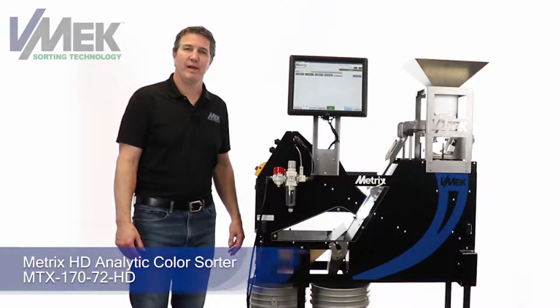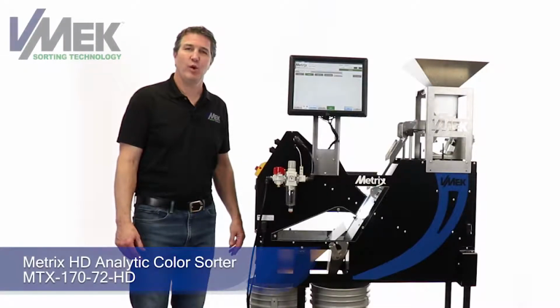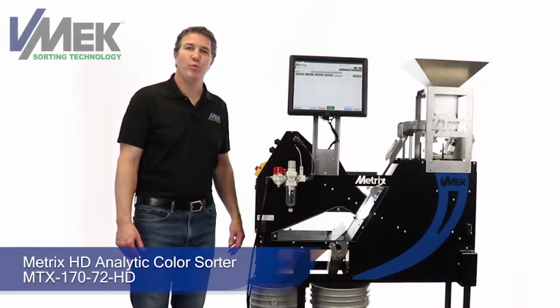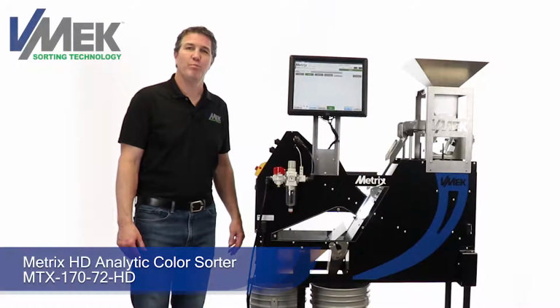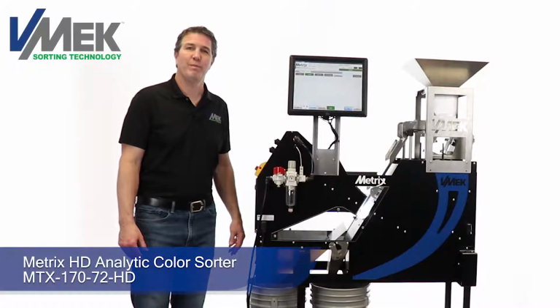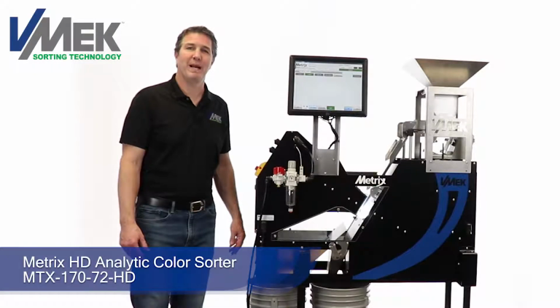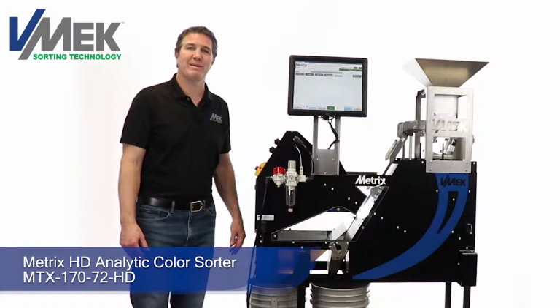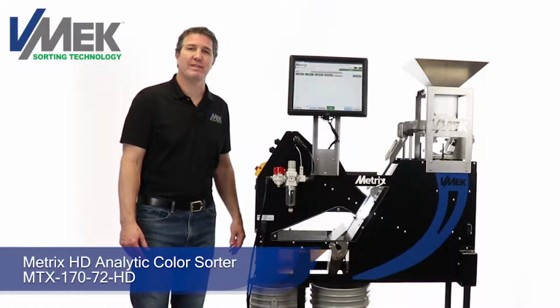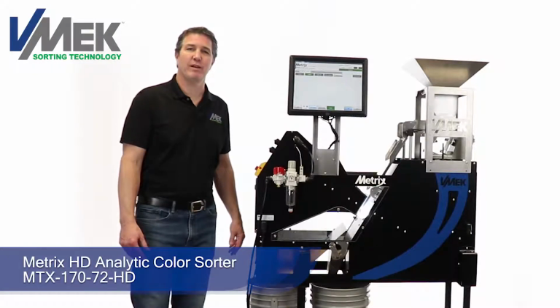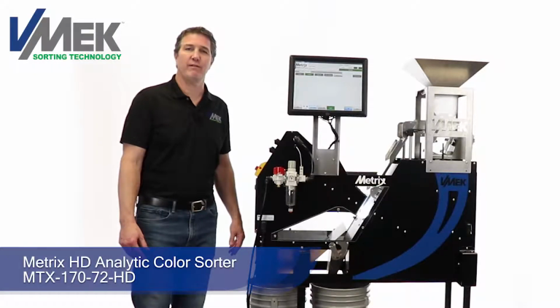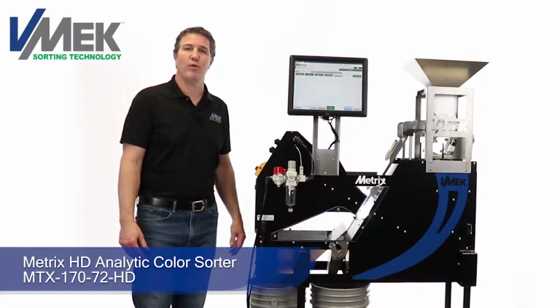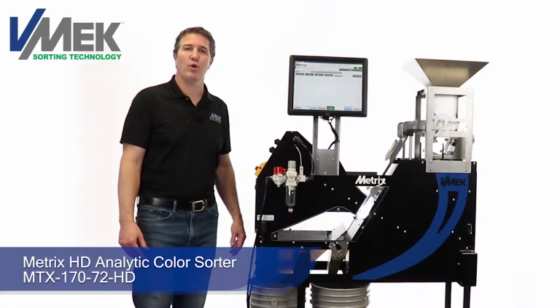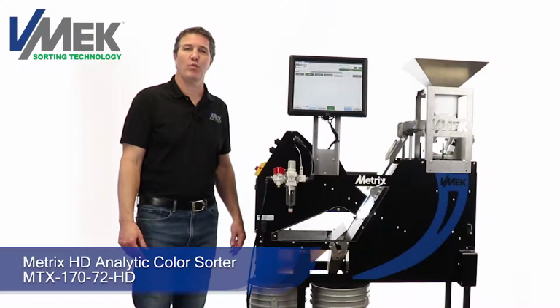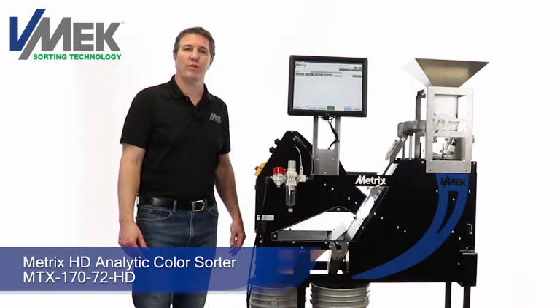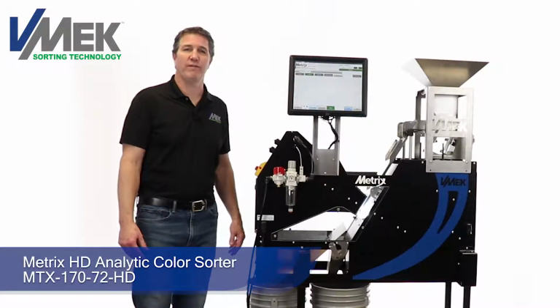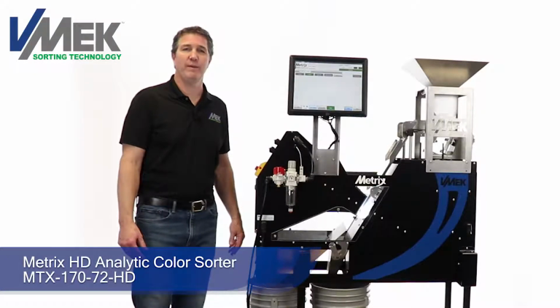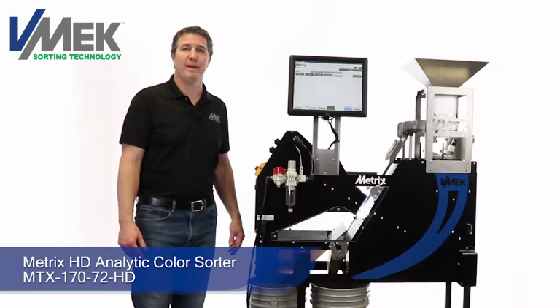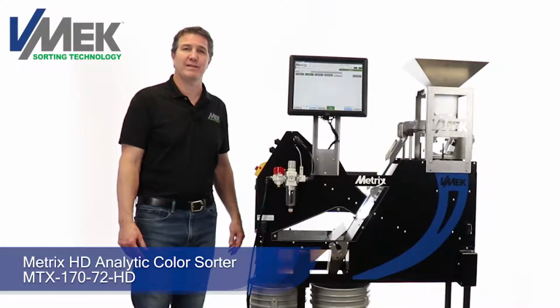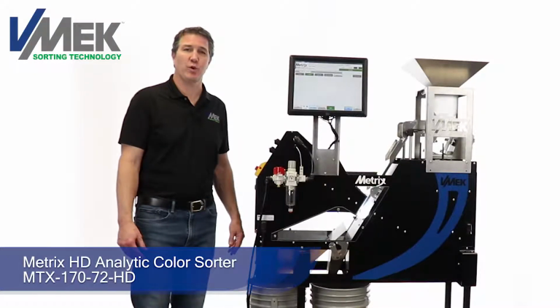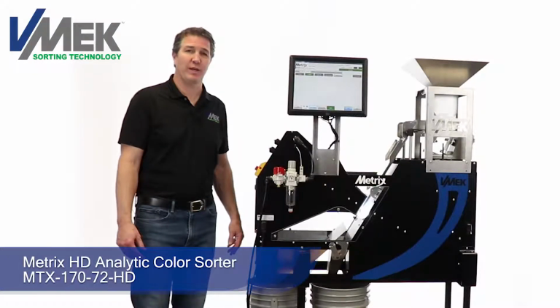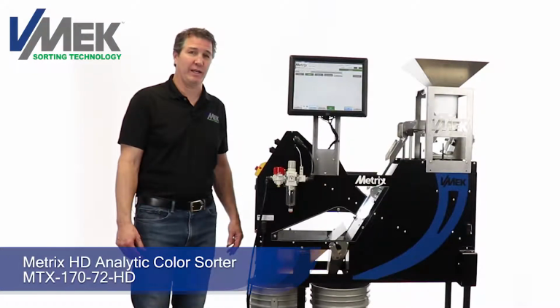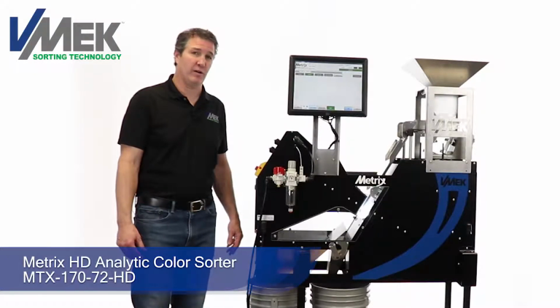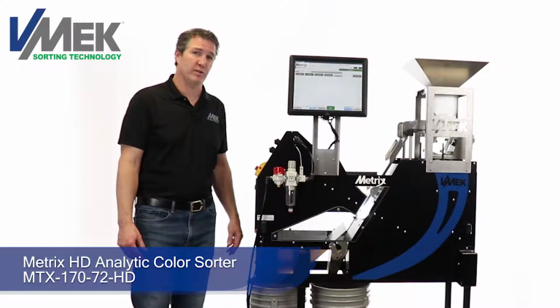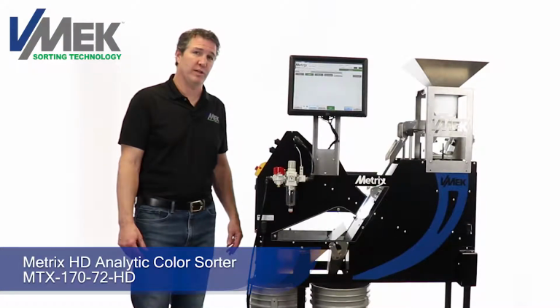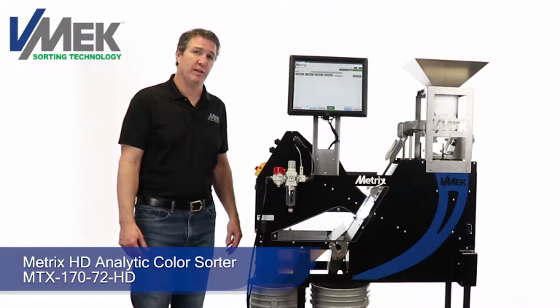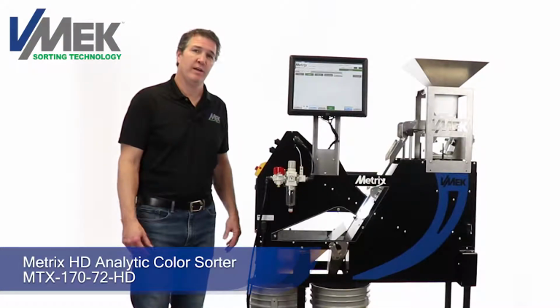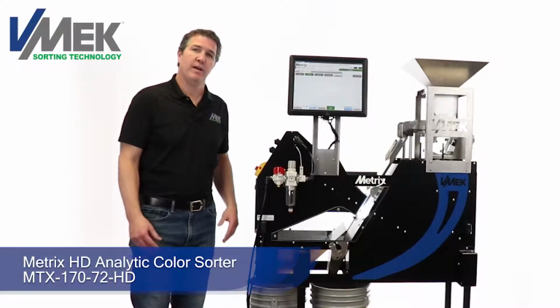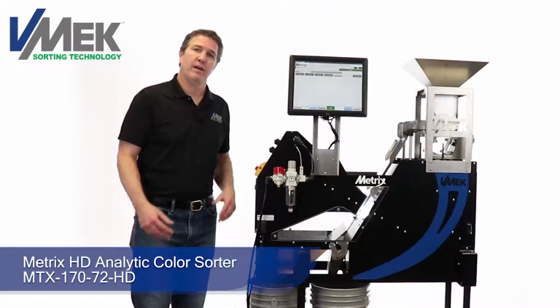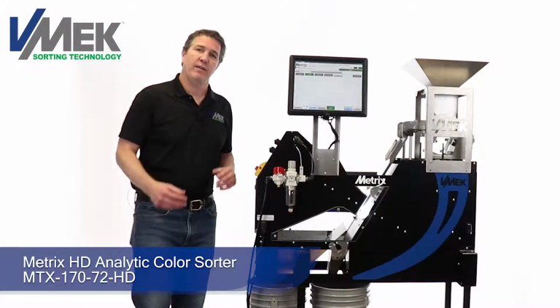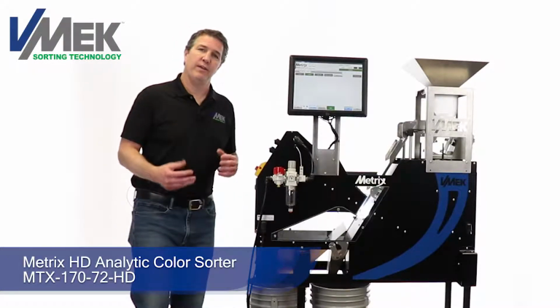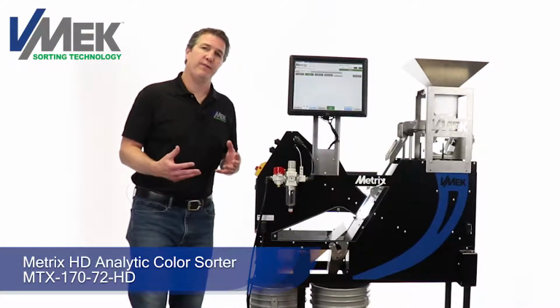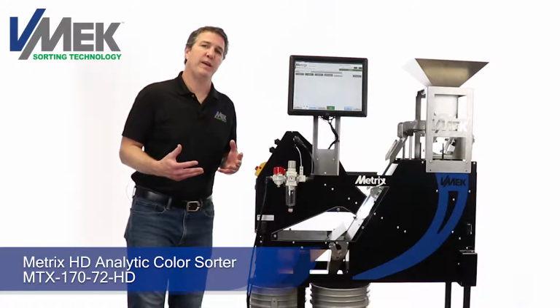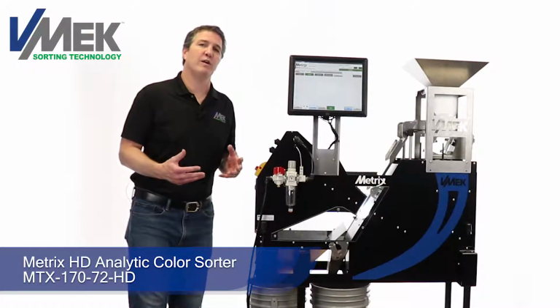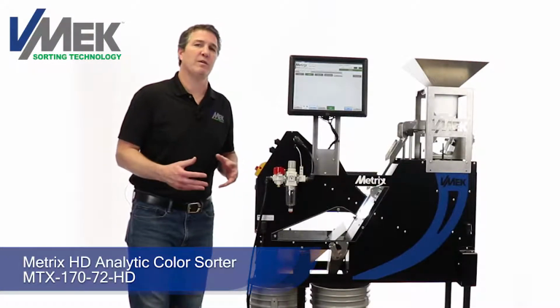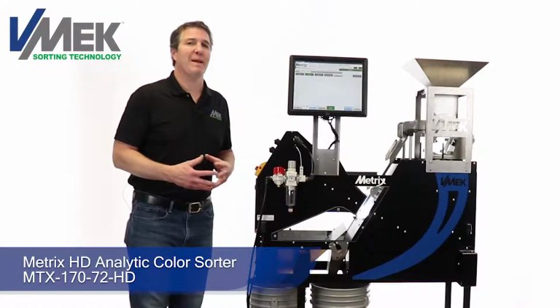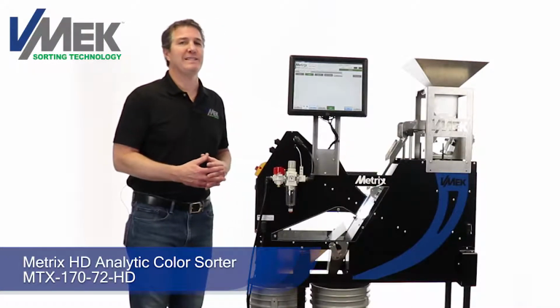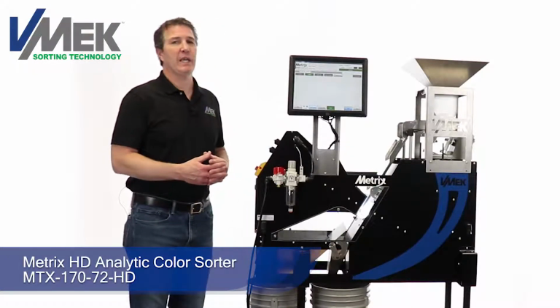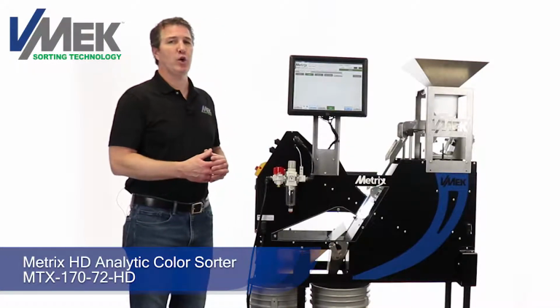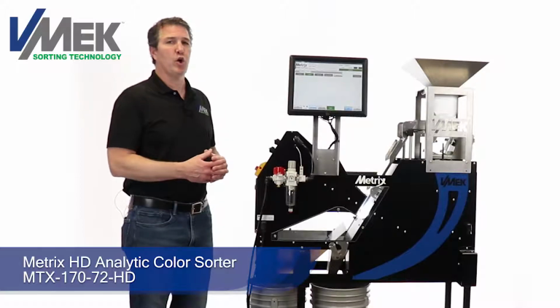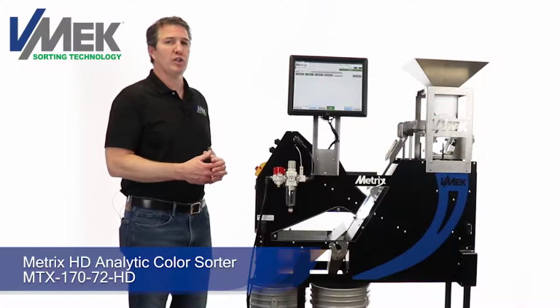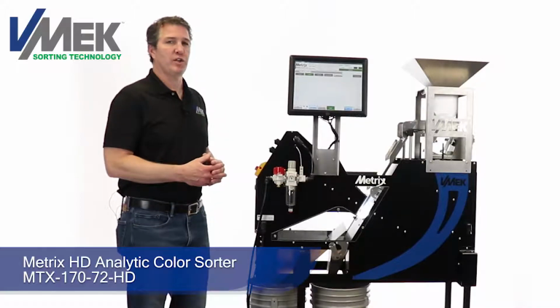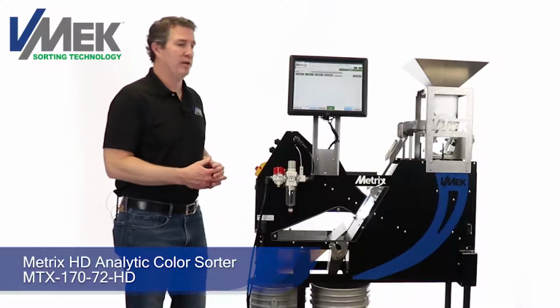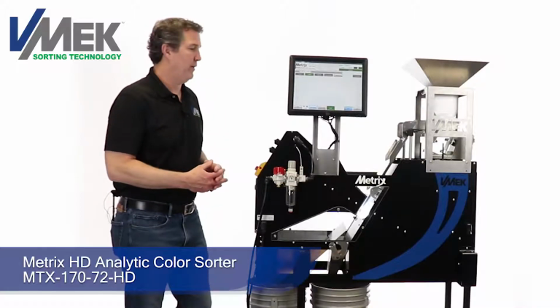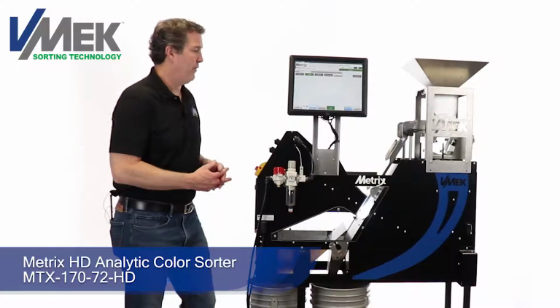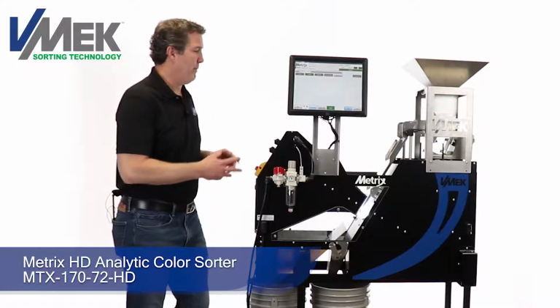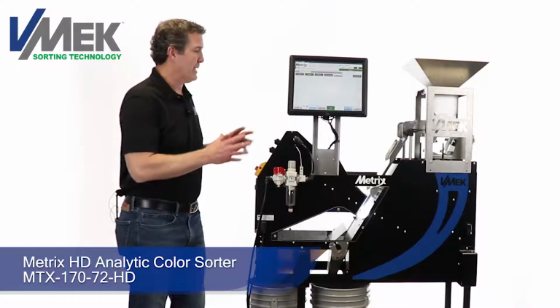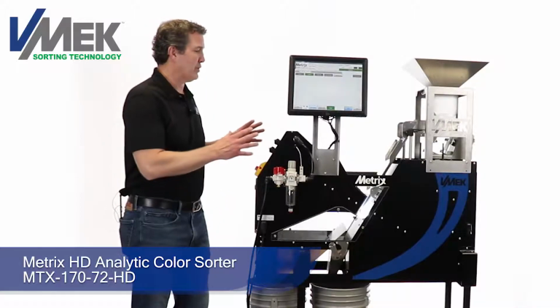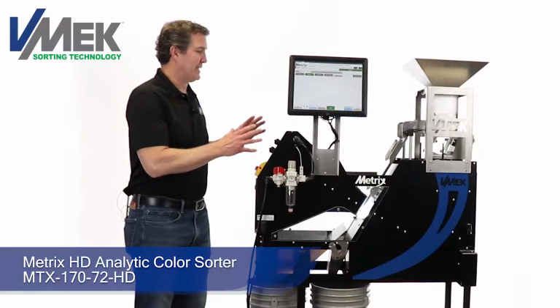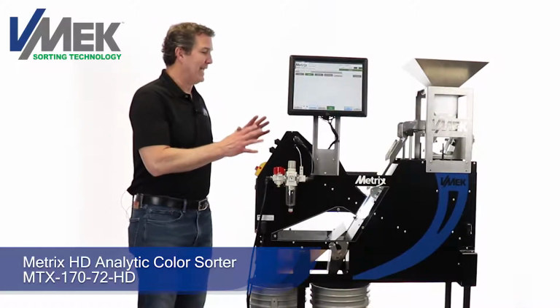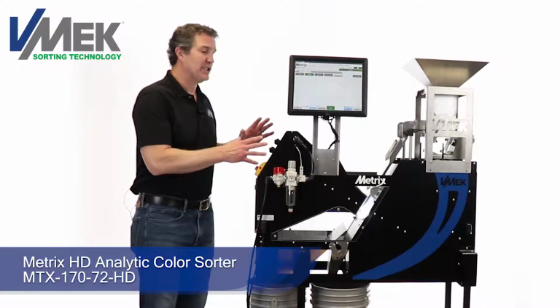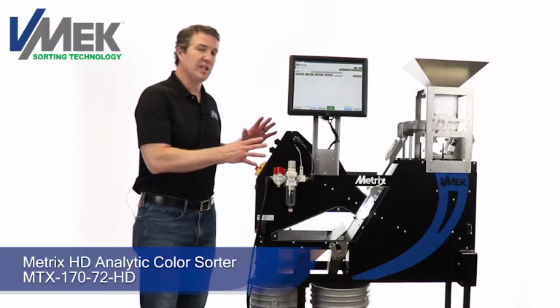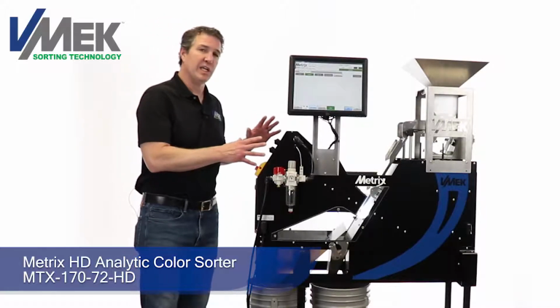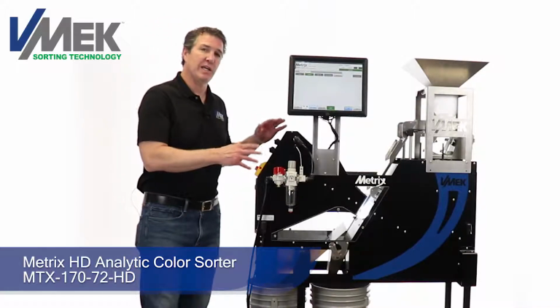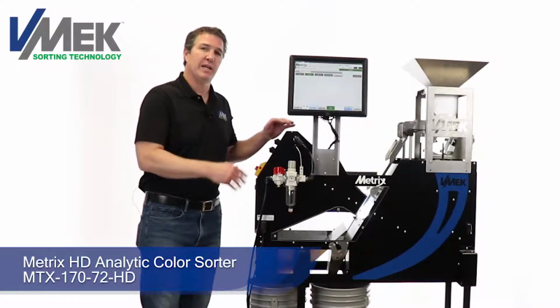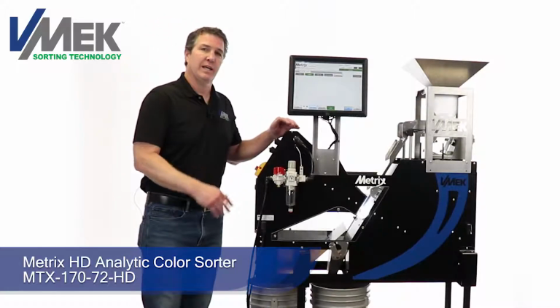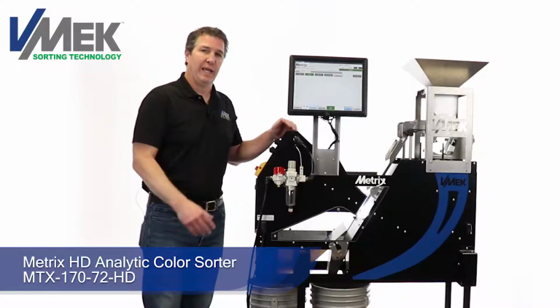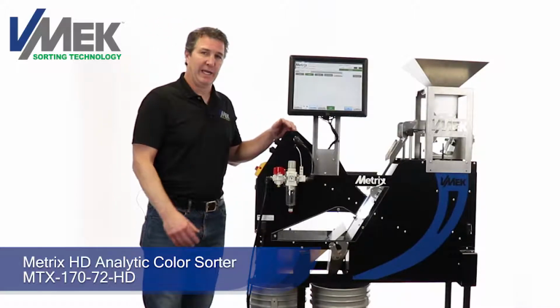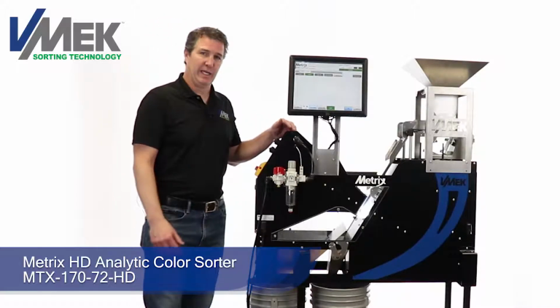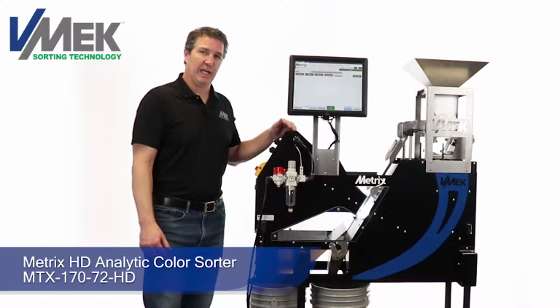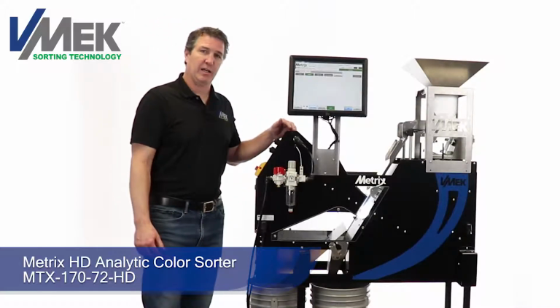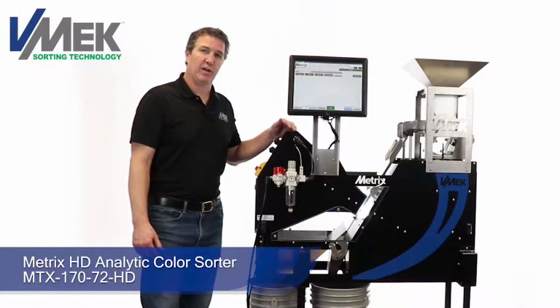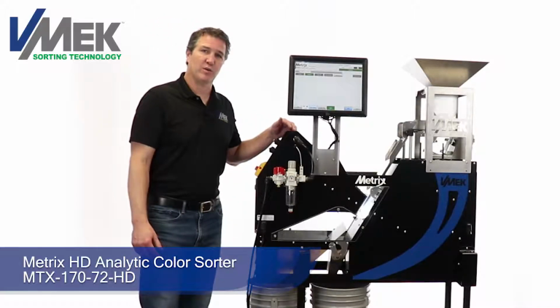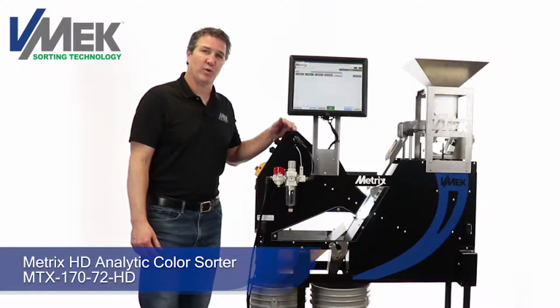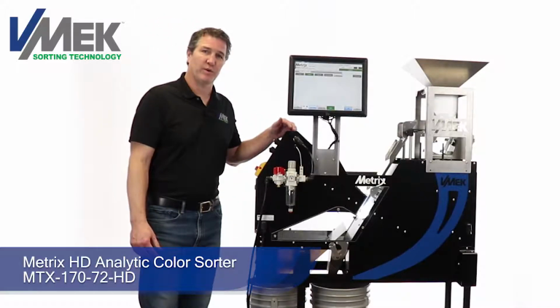Hello, my name is Kent LaVorn with Vmec Sorting Technology. This video is a basic introduction of the Metrix HD Analytic Color Sorter.